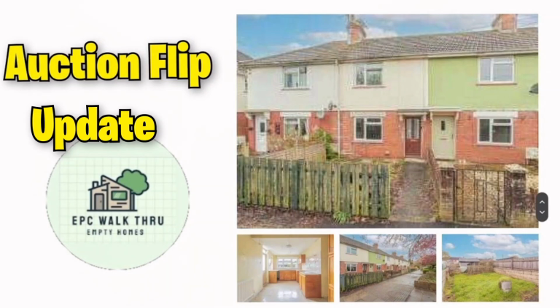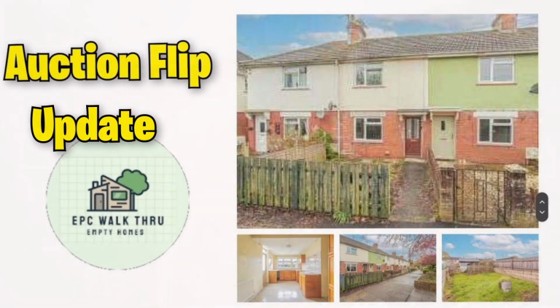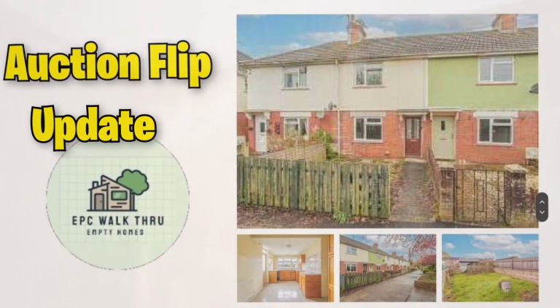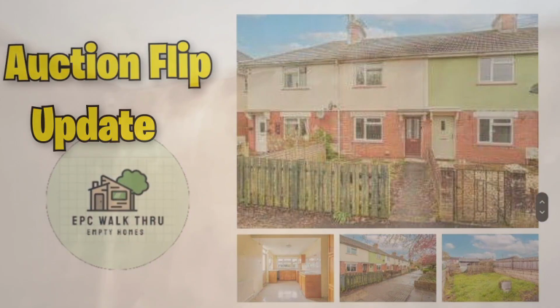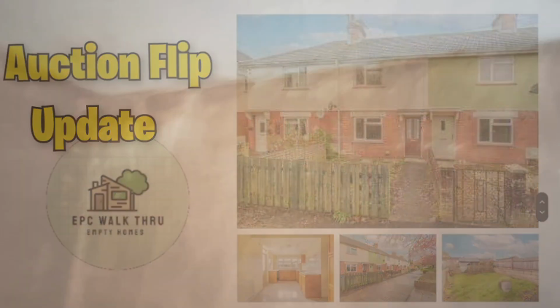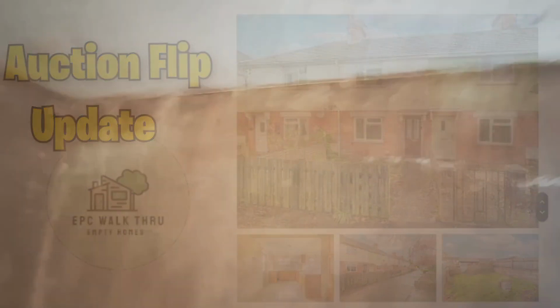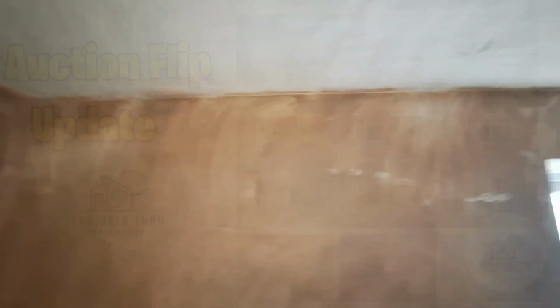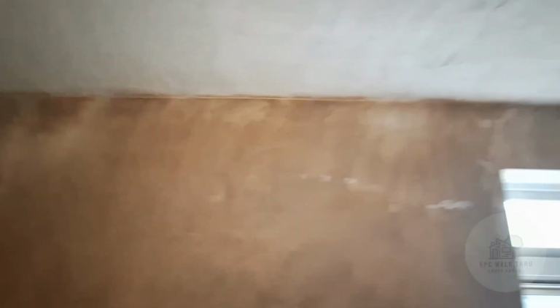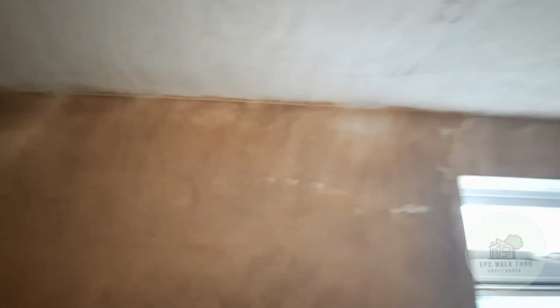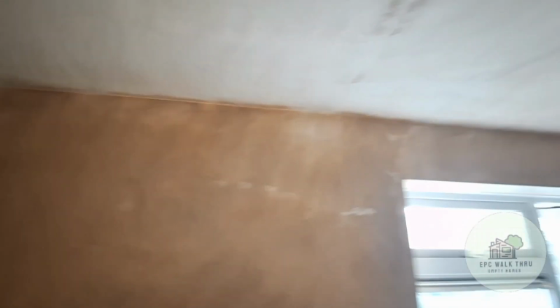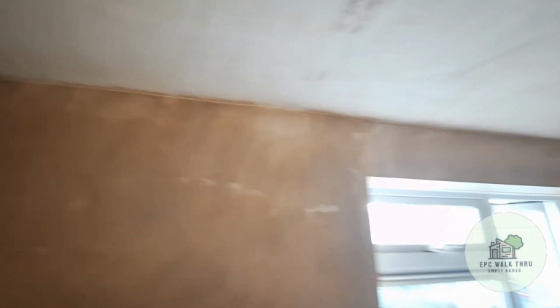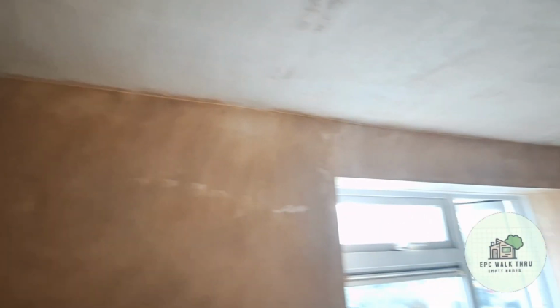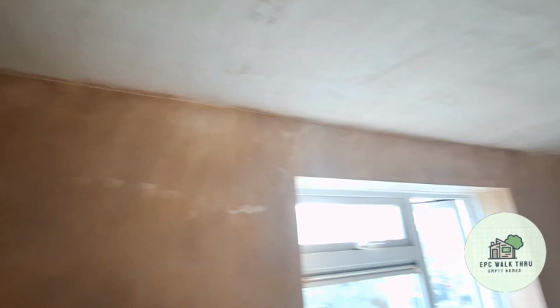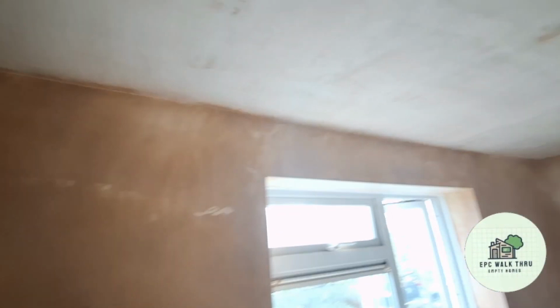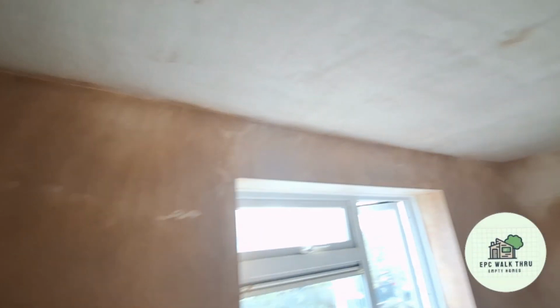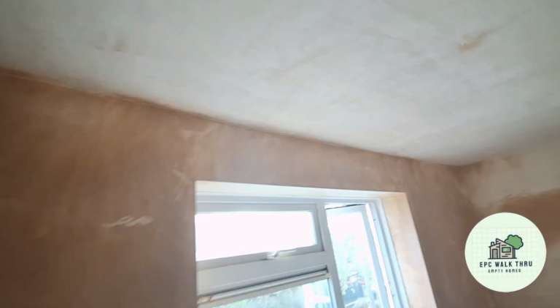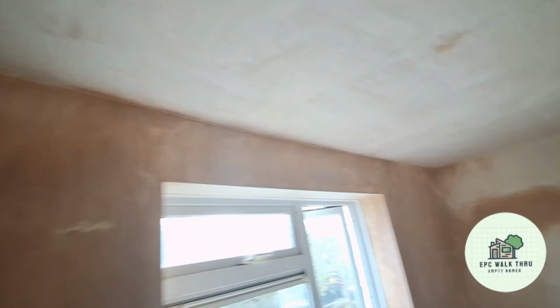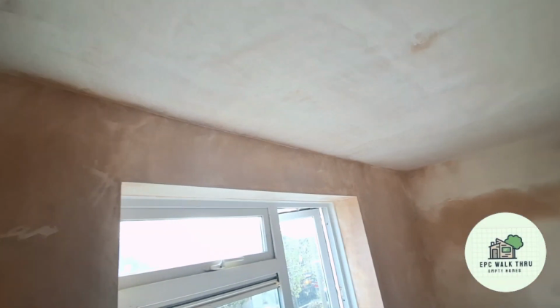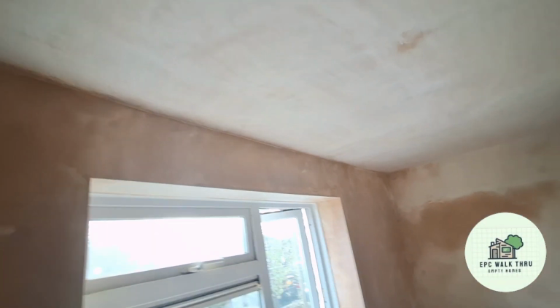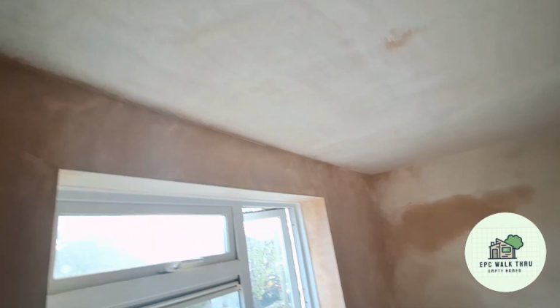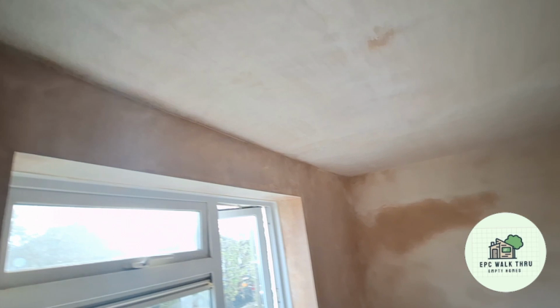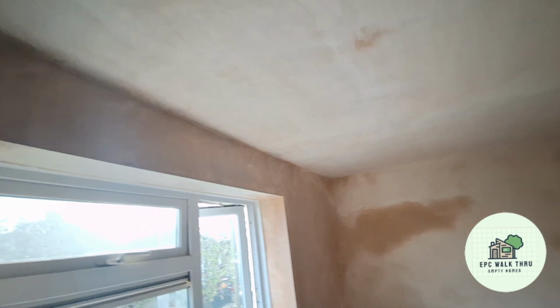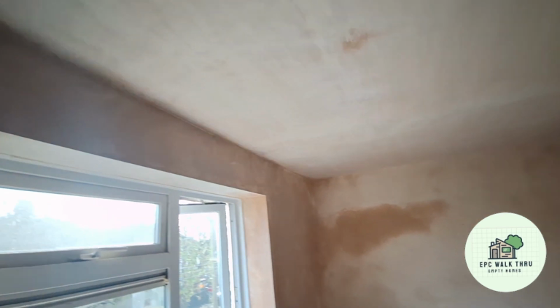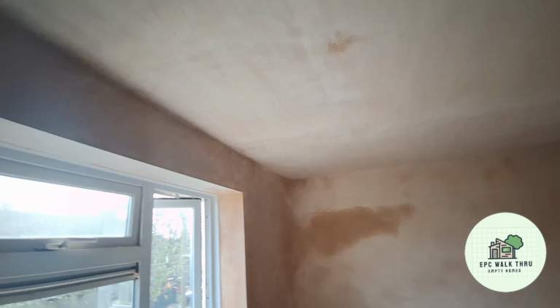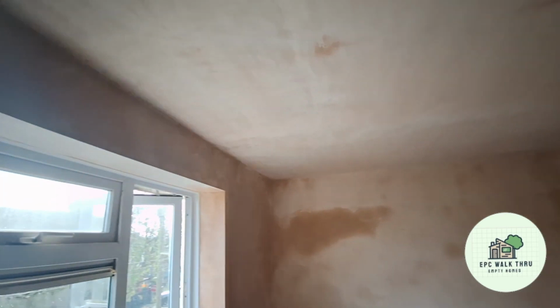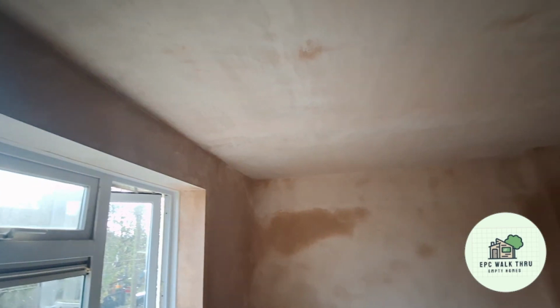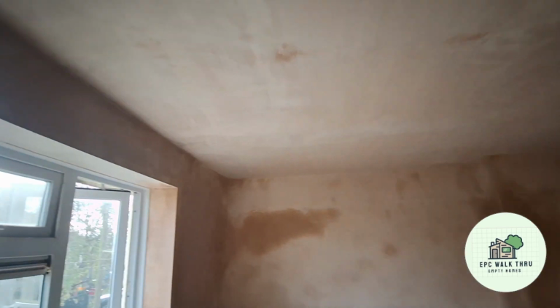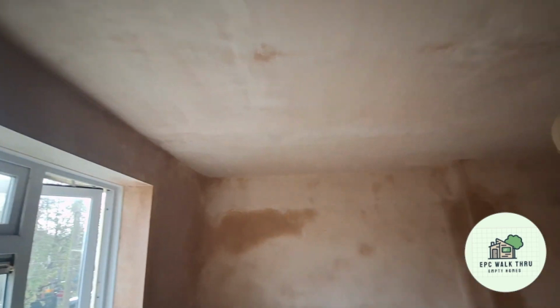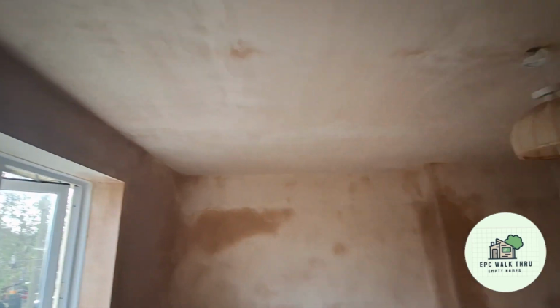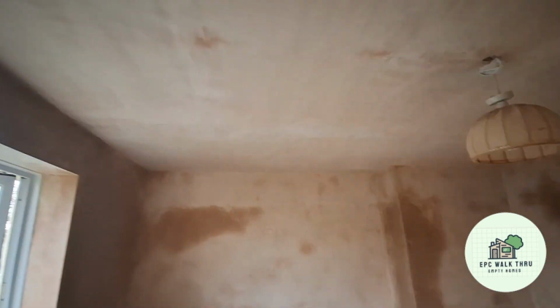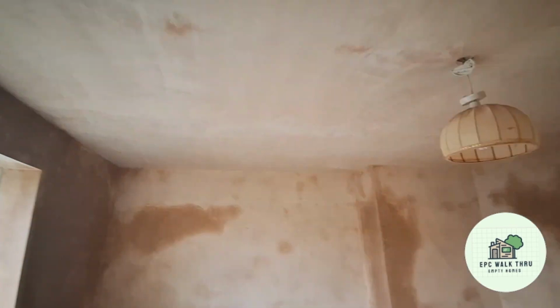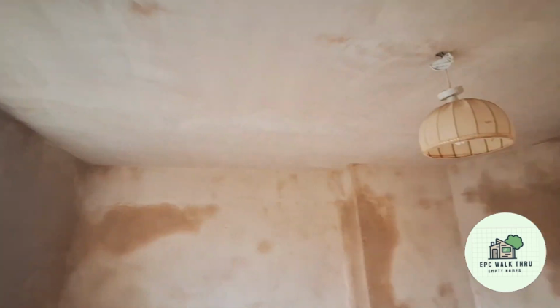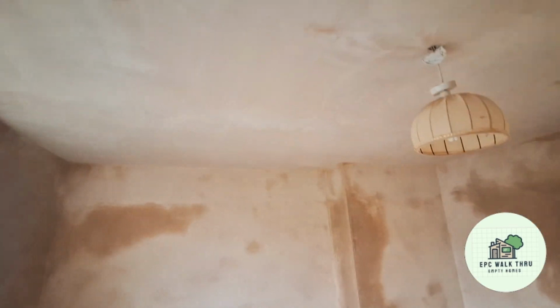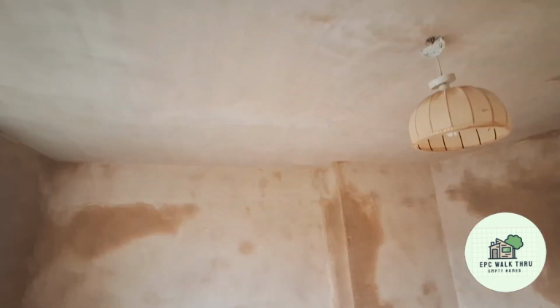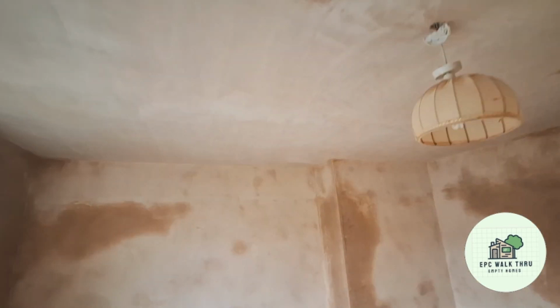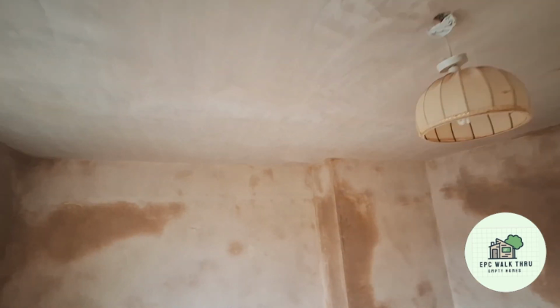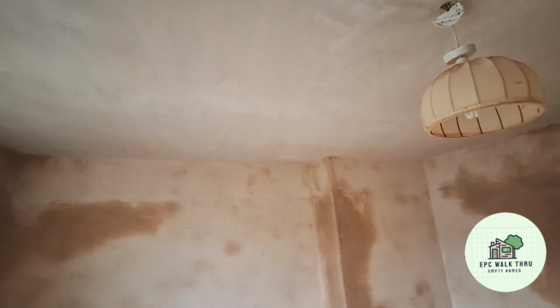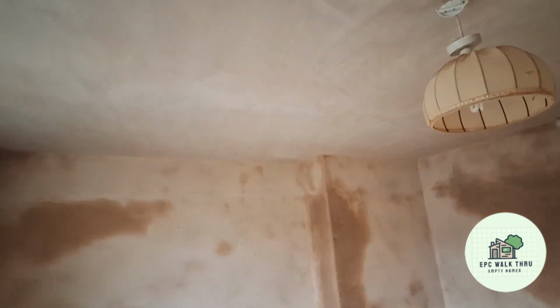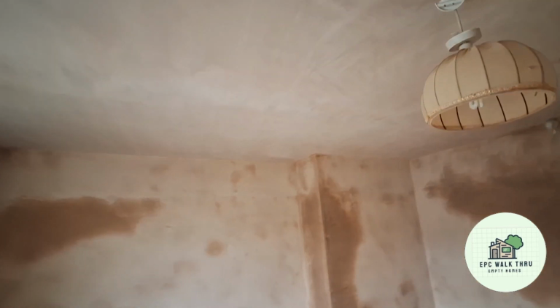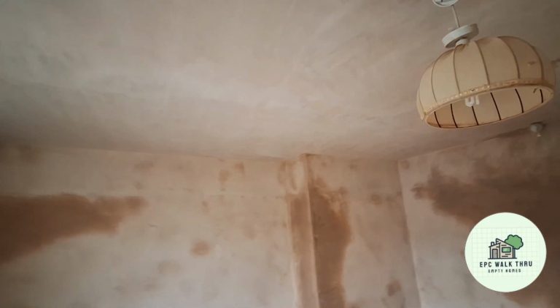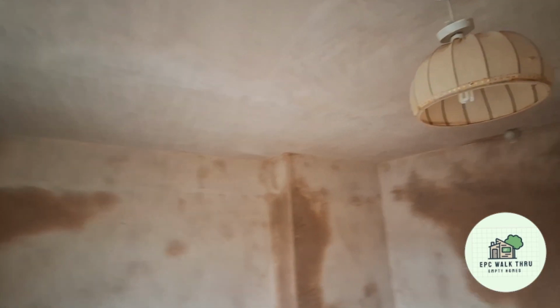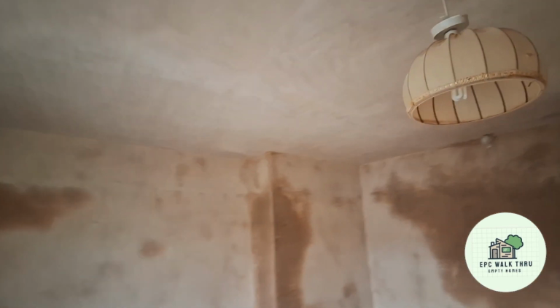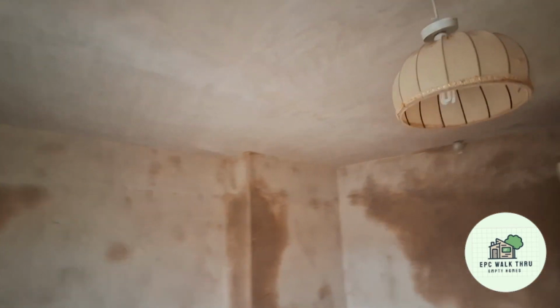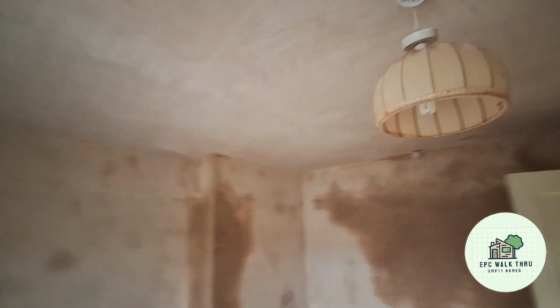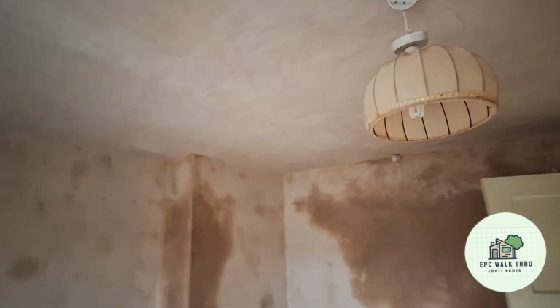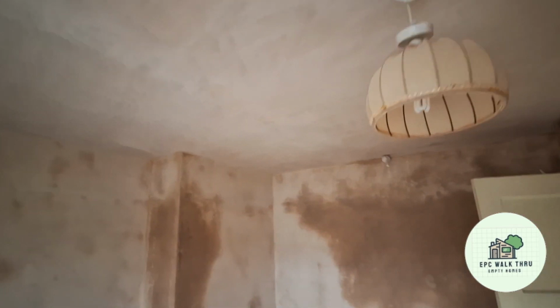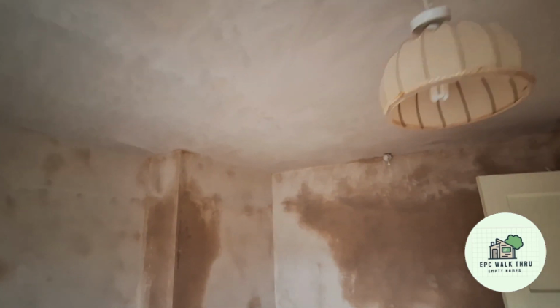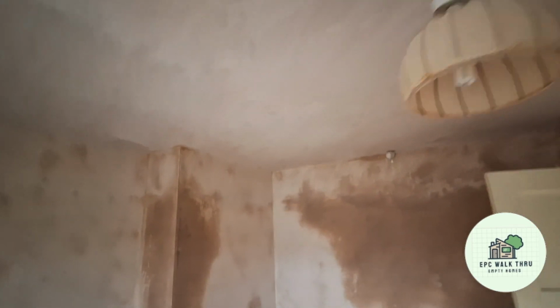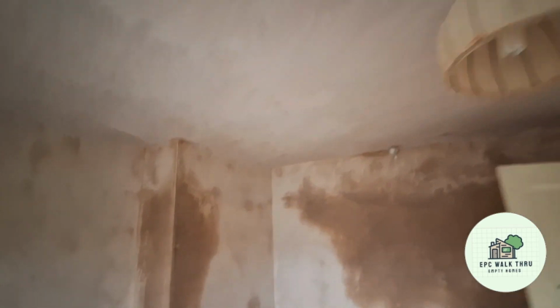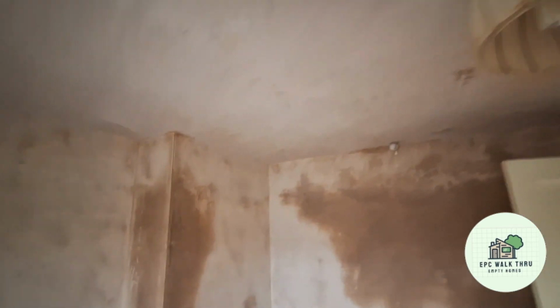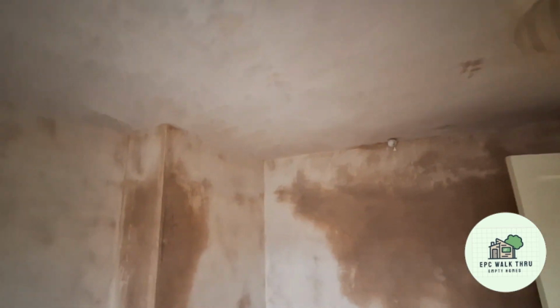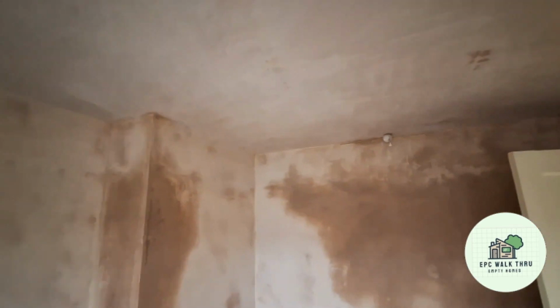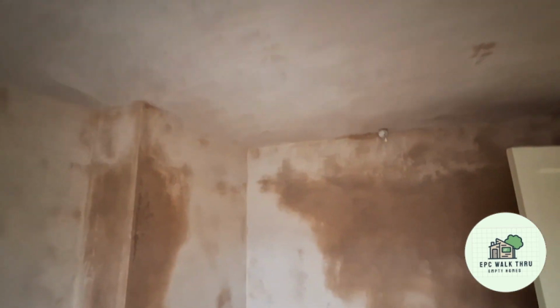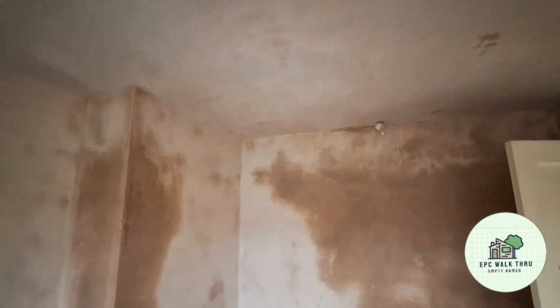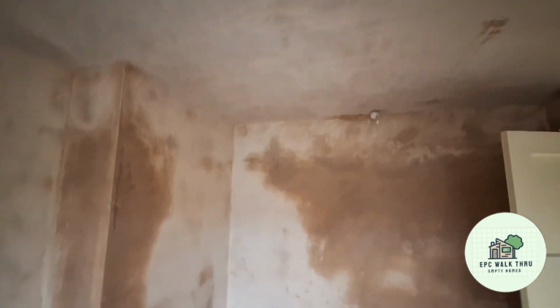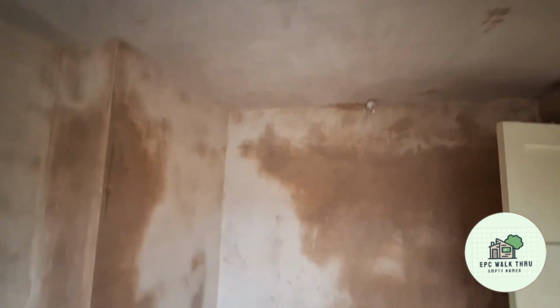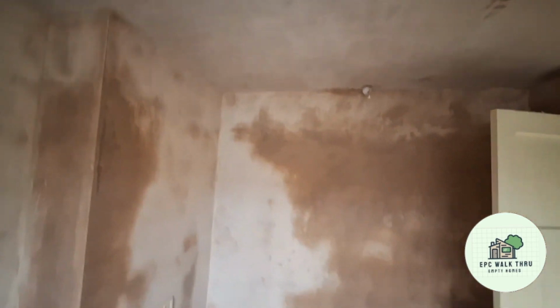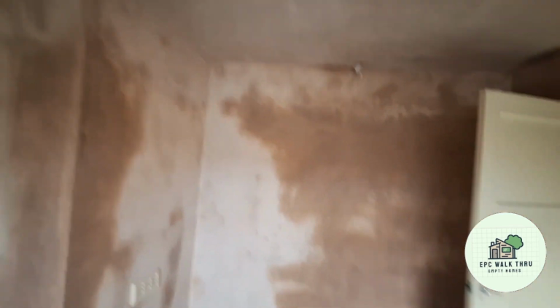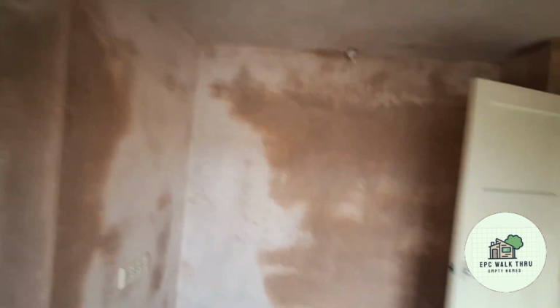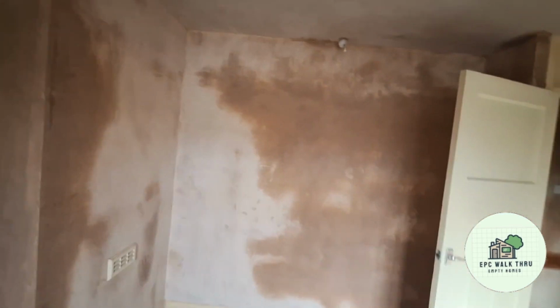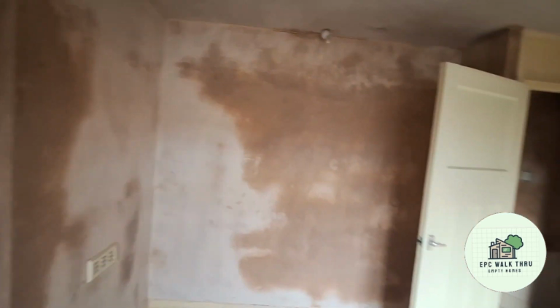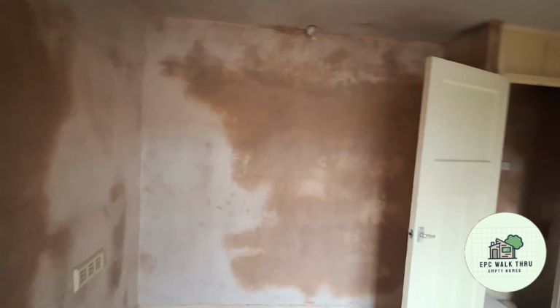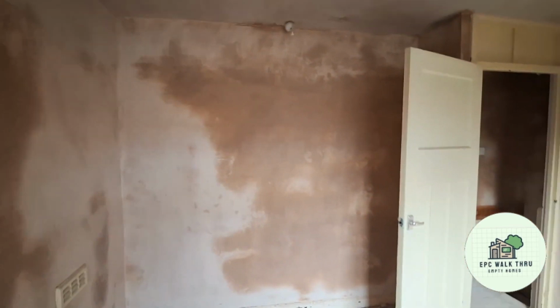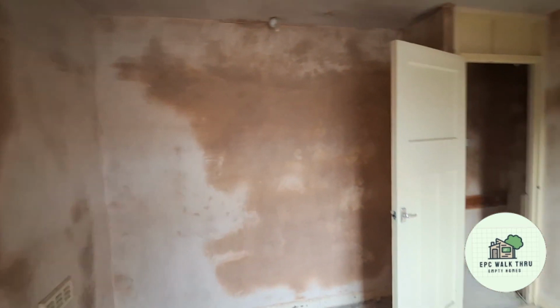The plastering upstairs is completely done, it's just slowly drying out, ready for decoration.